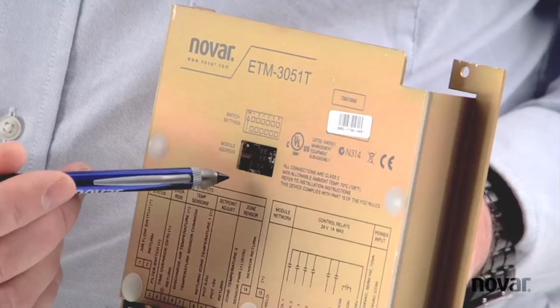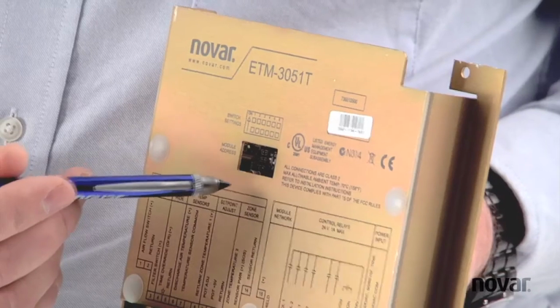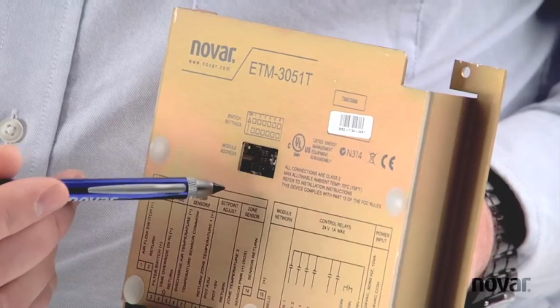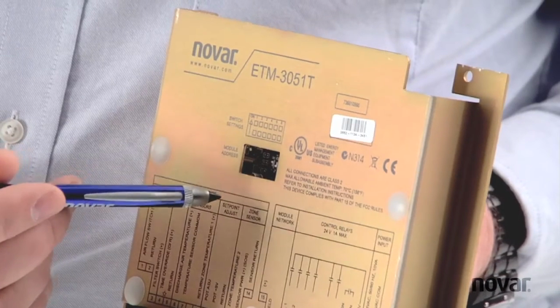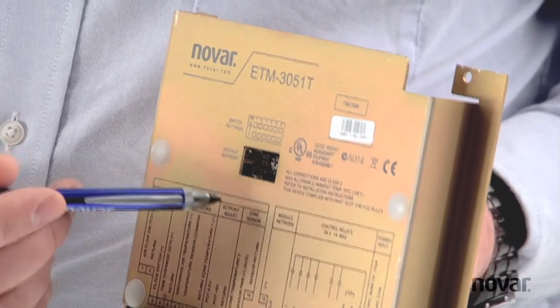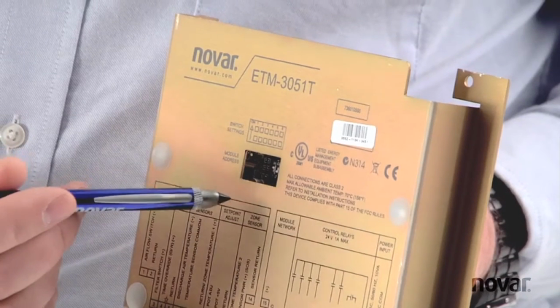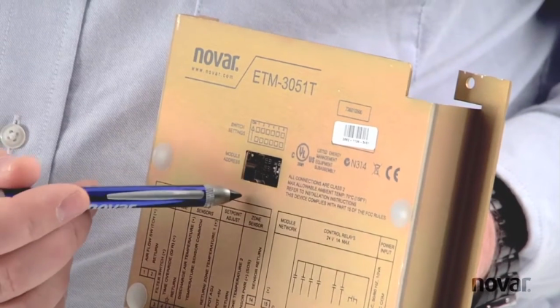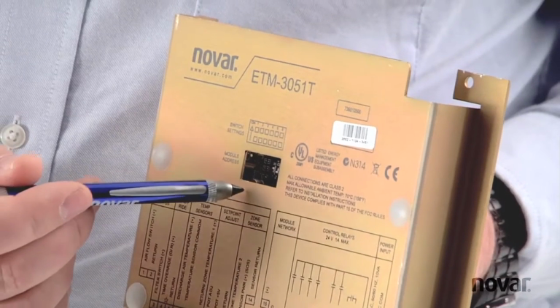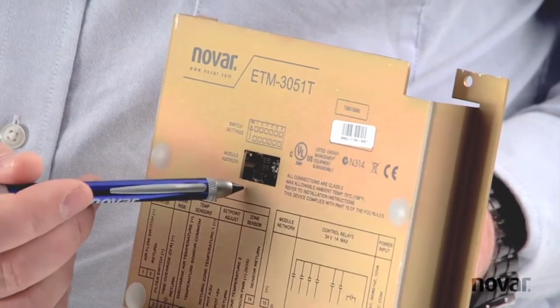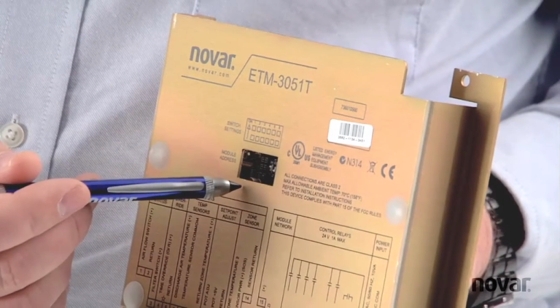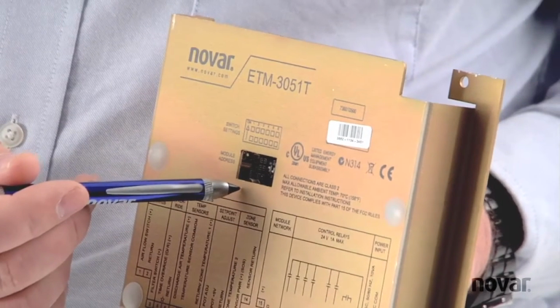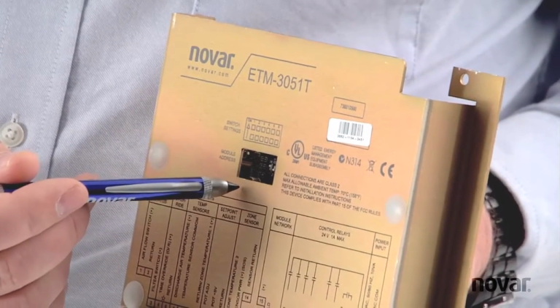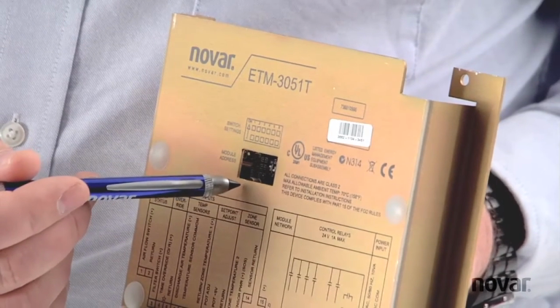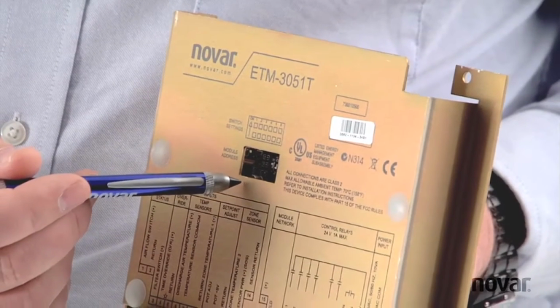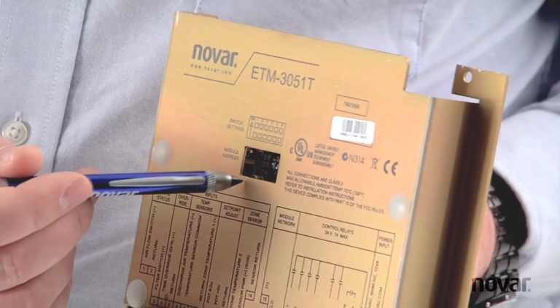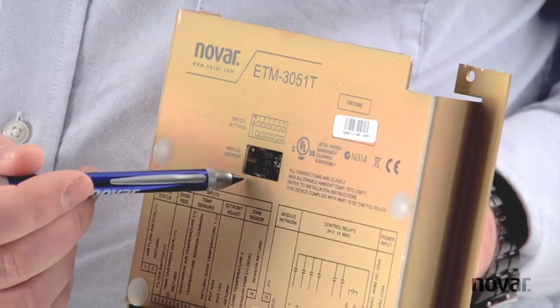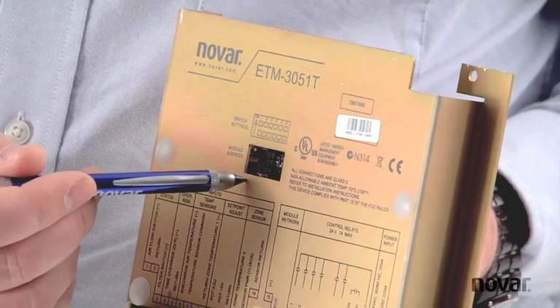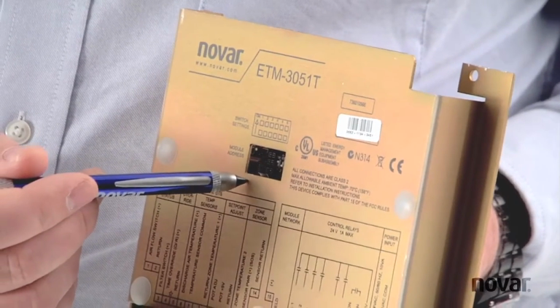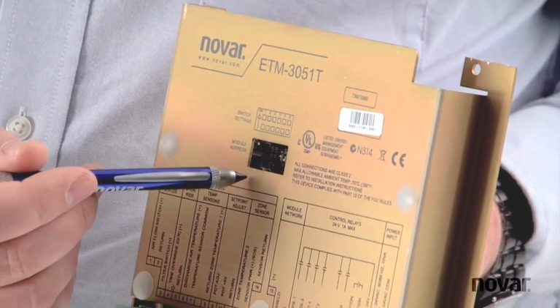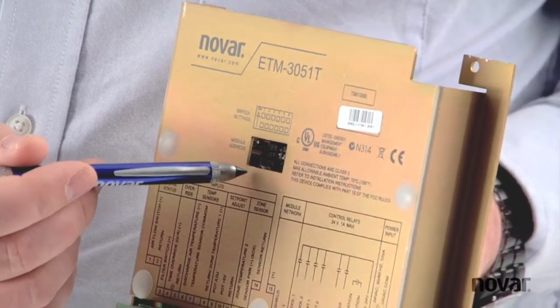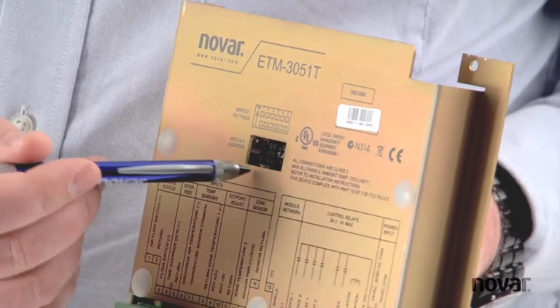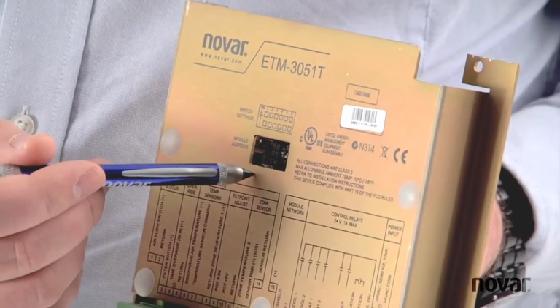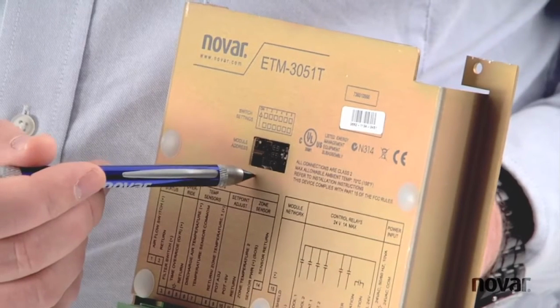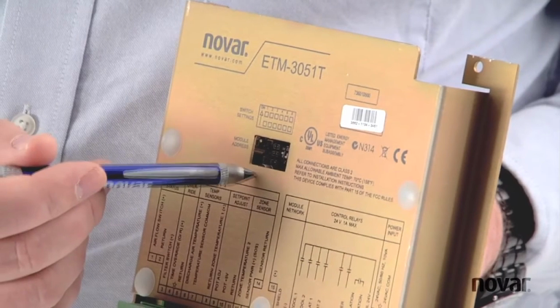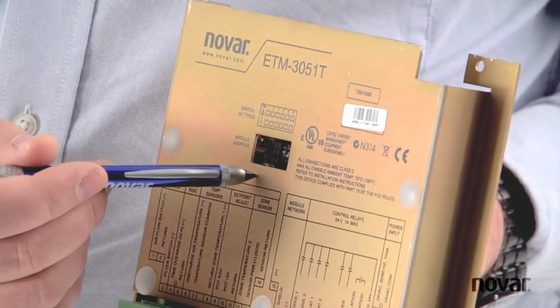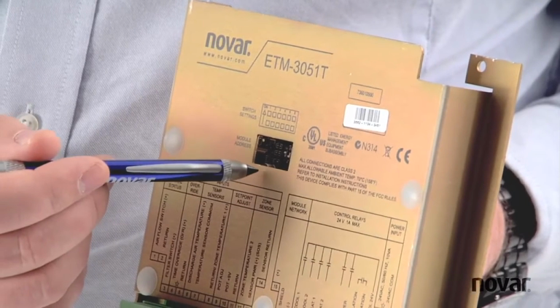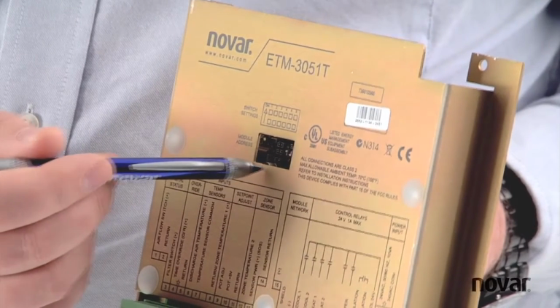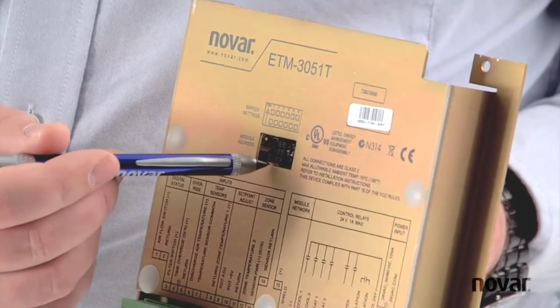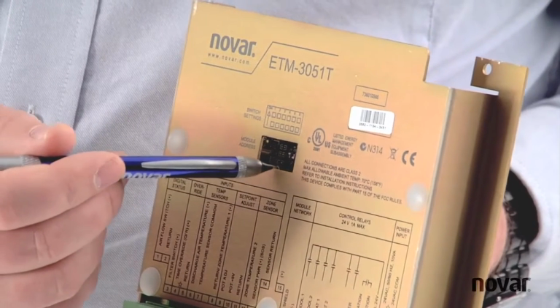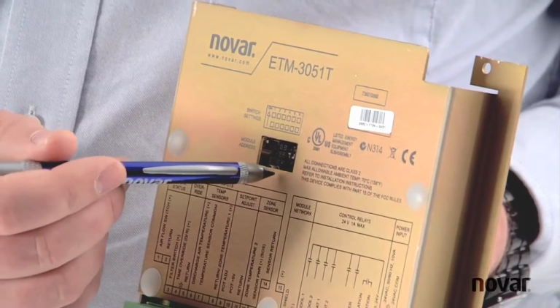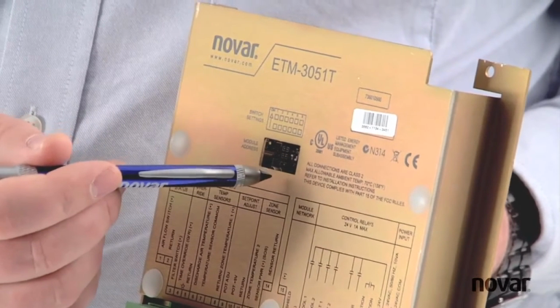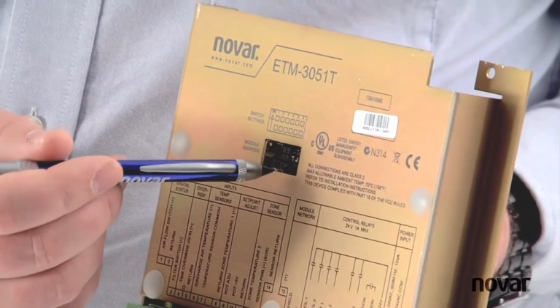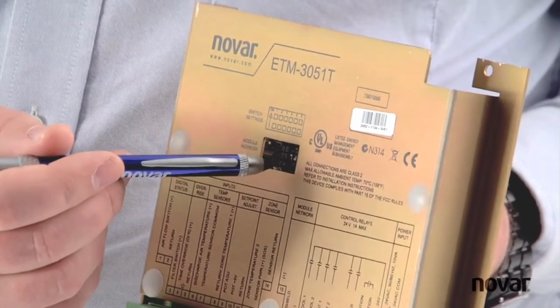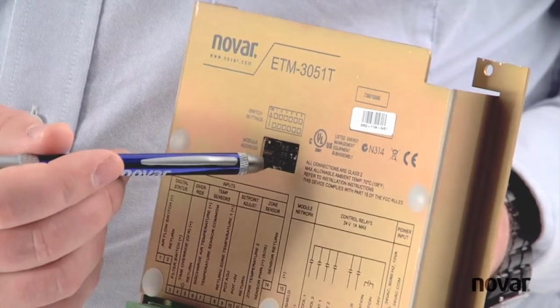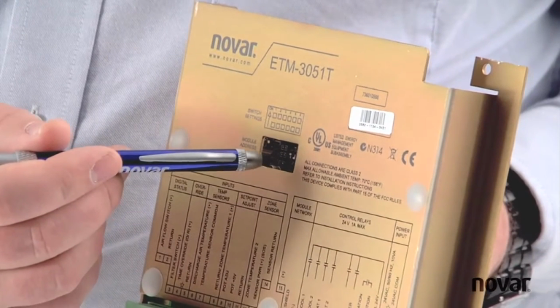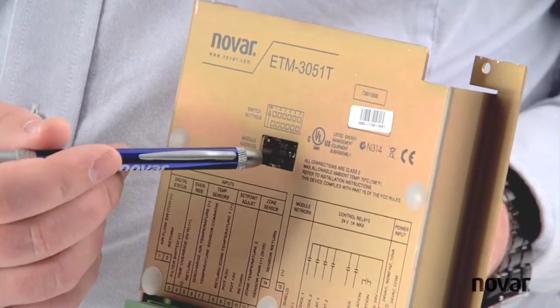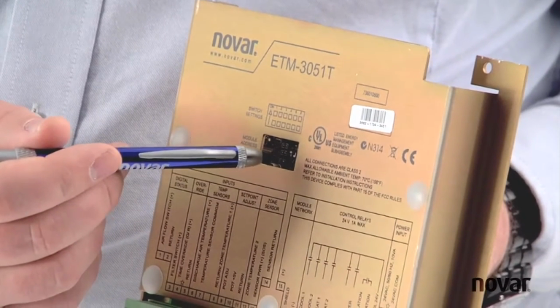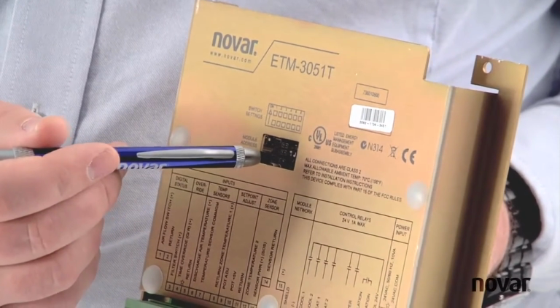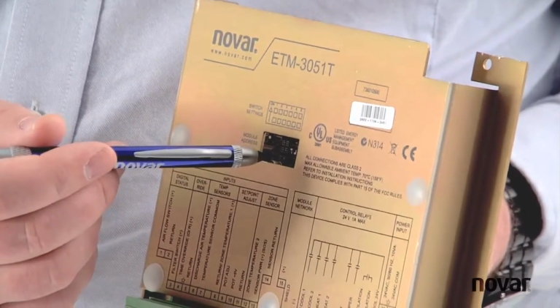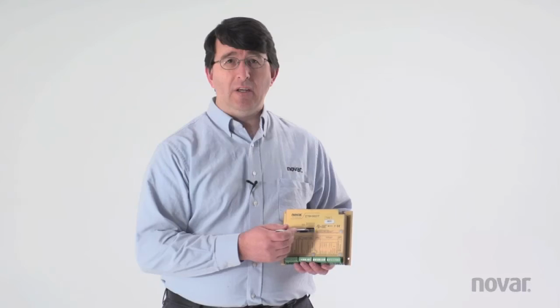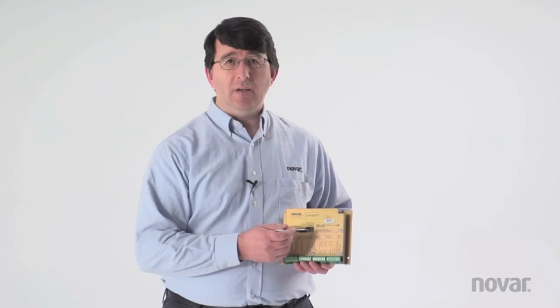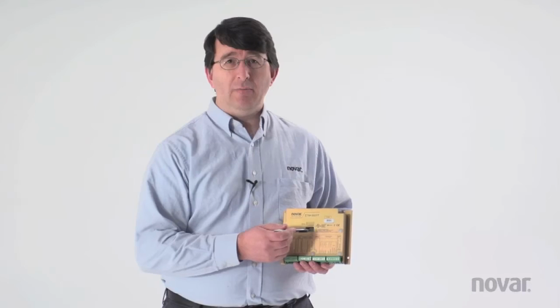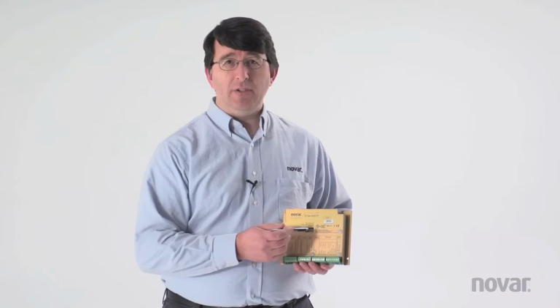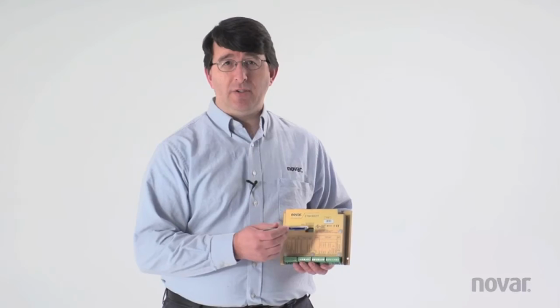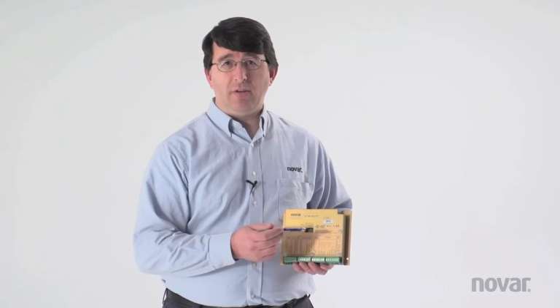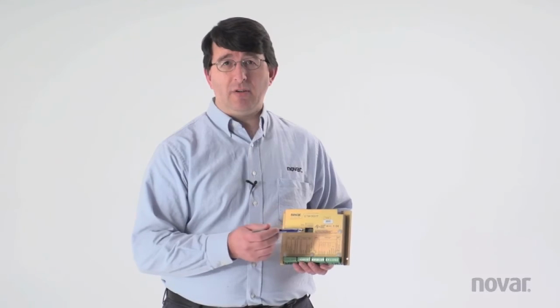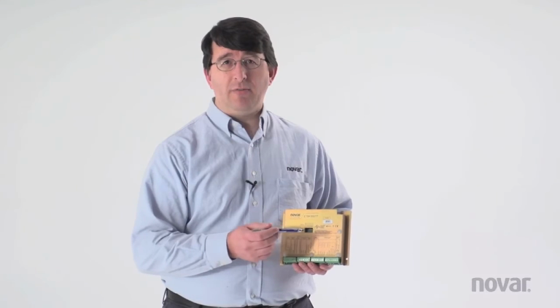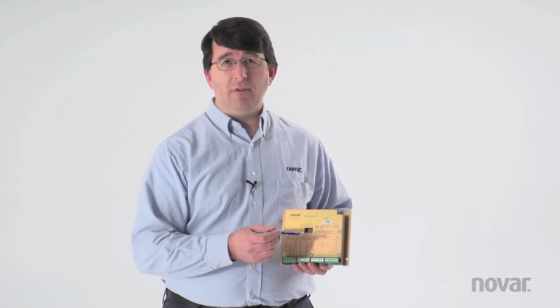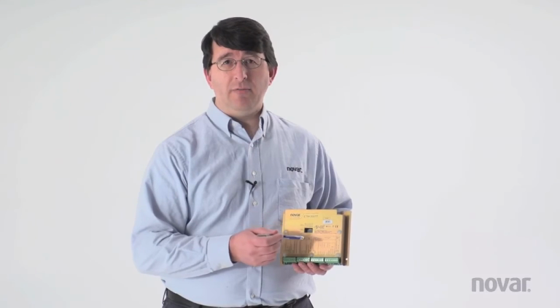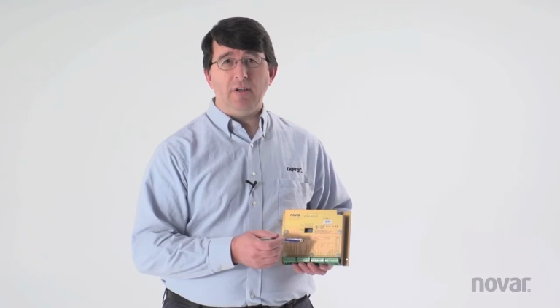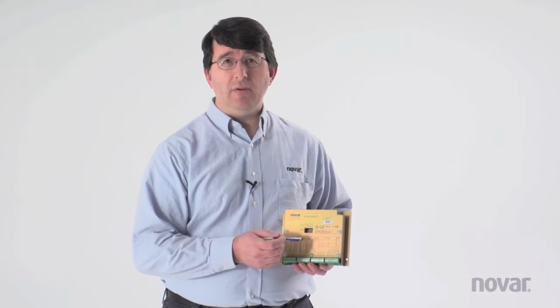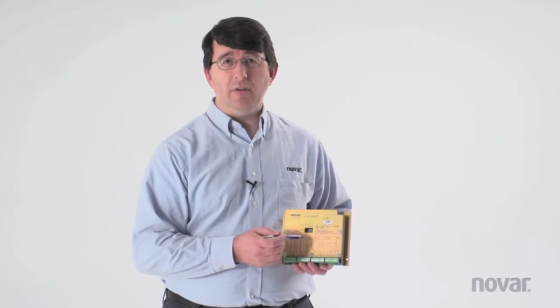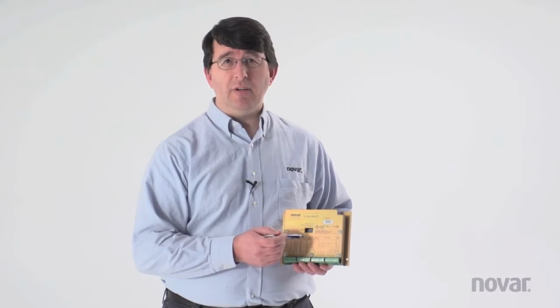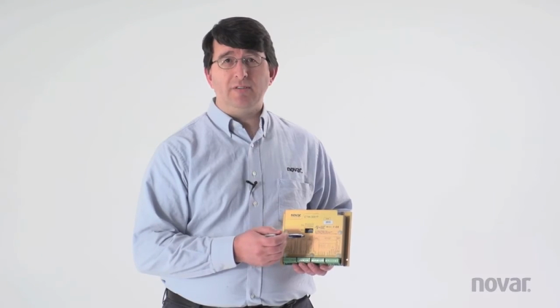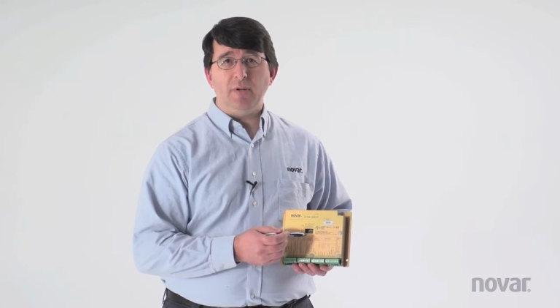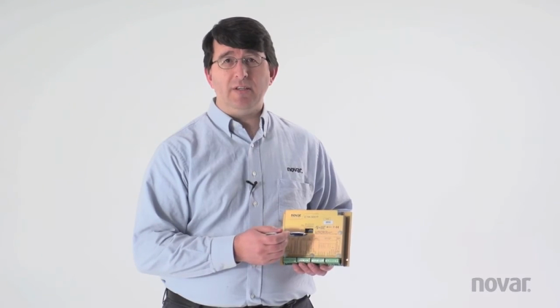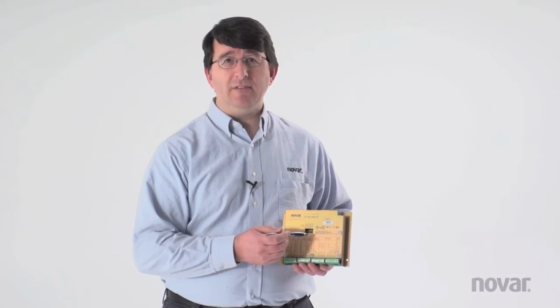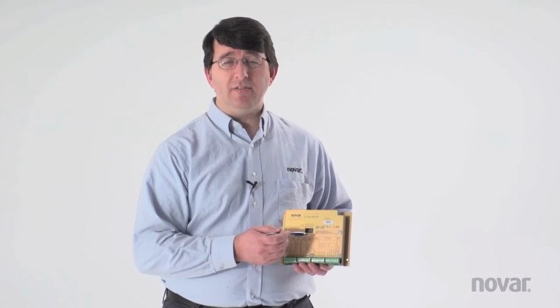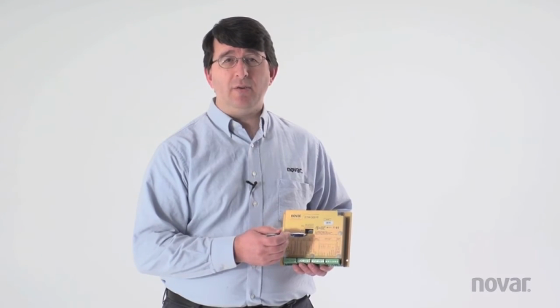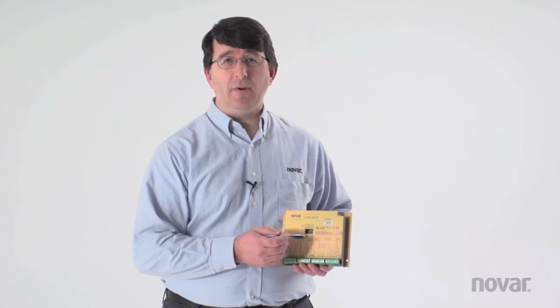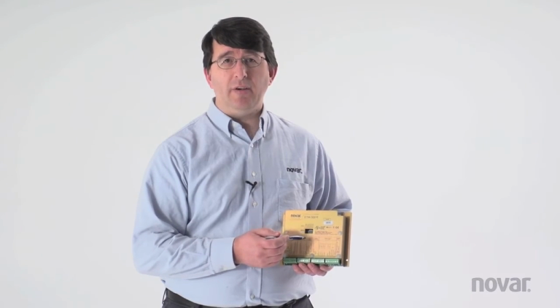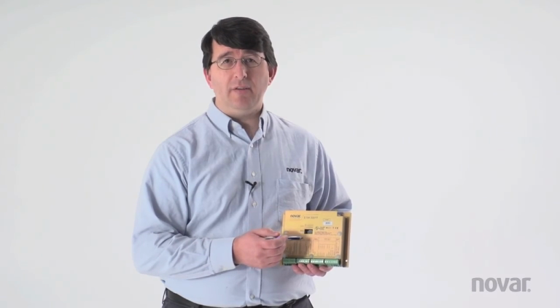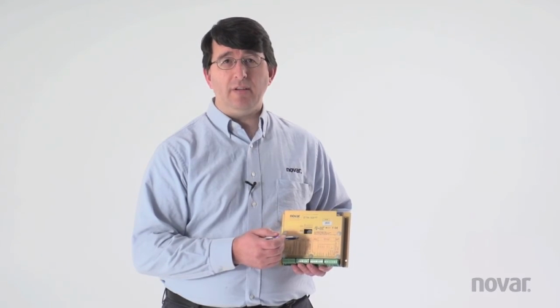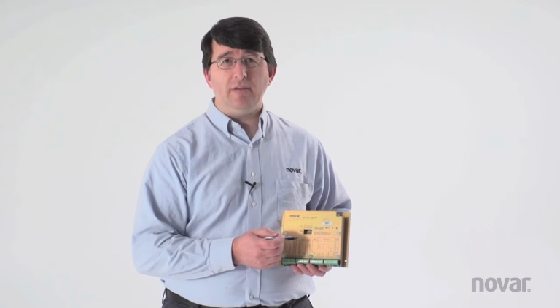Addressing the ETM 3051T is done by using the dip switches. Be sure to look for the video that explains this in greater detail.